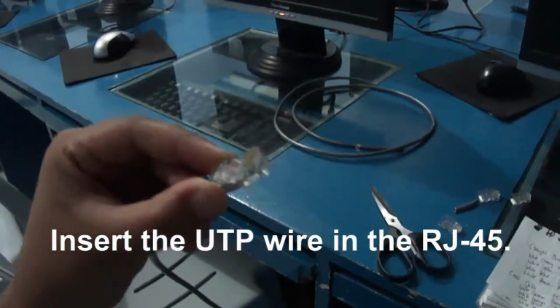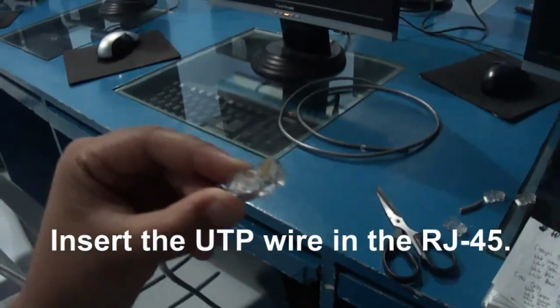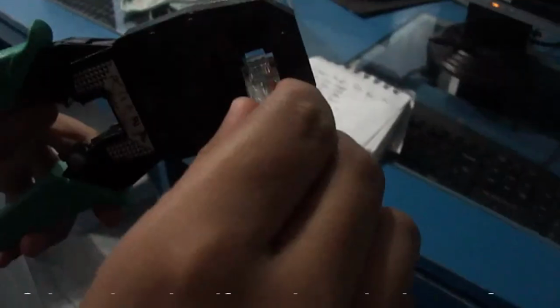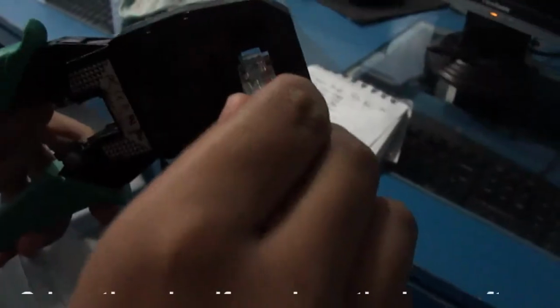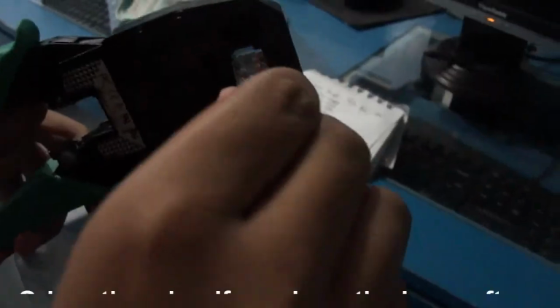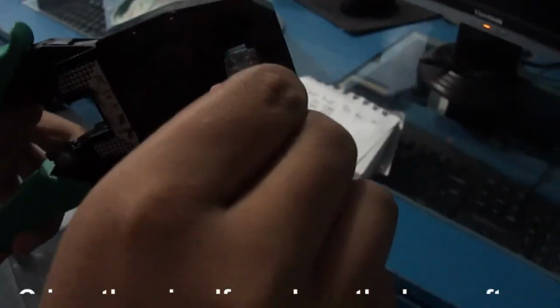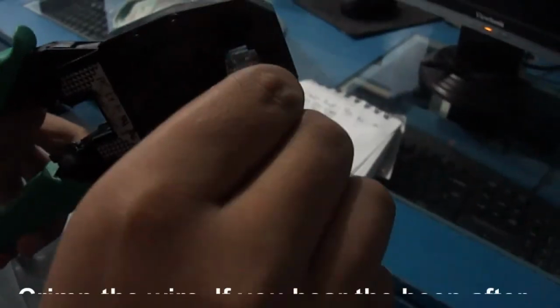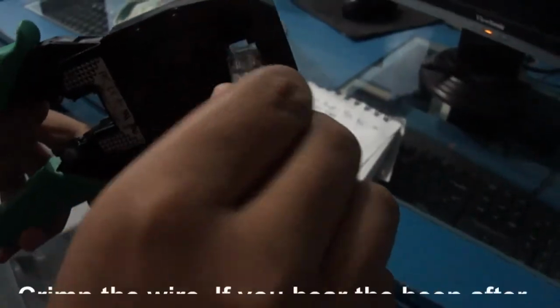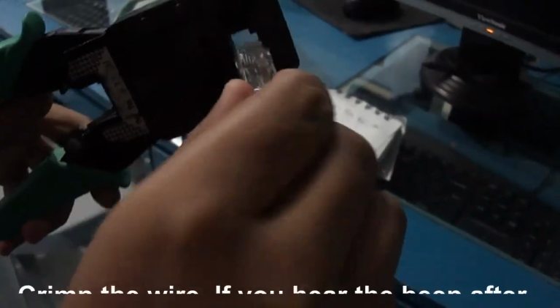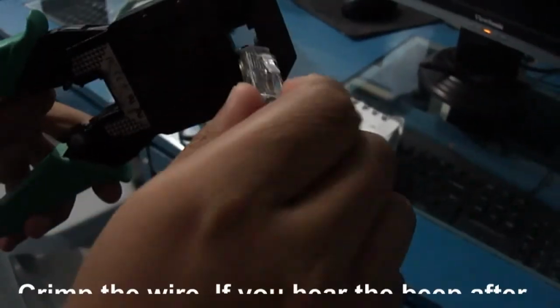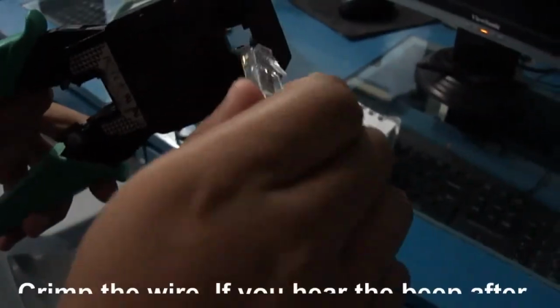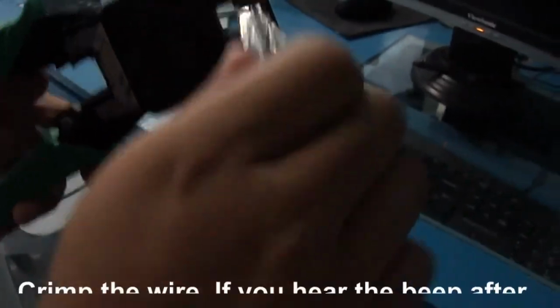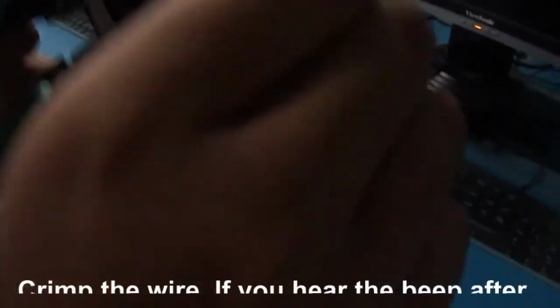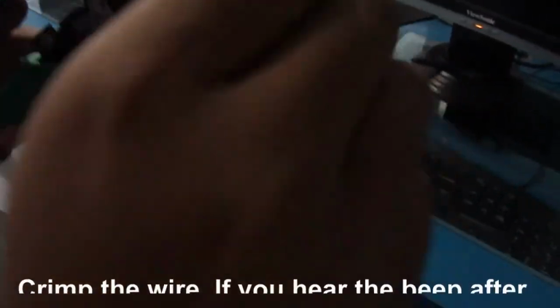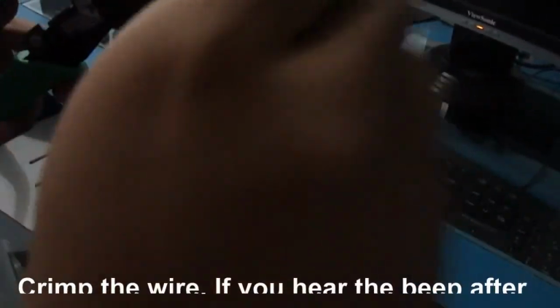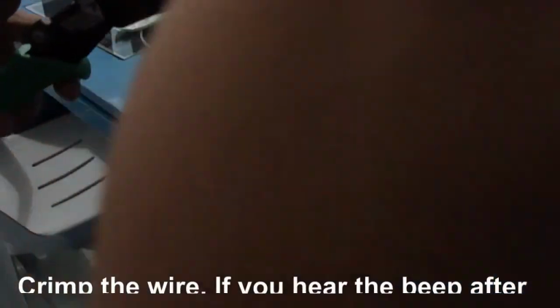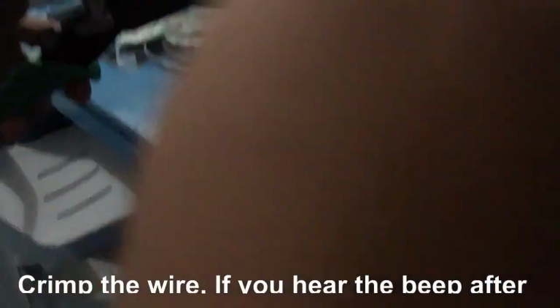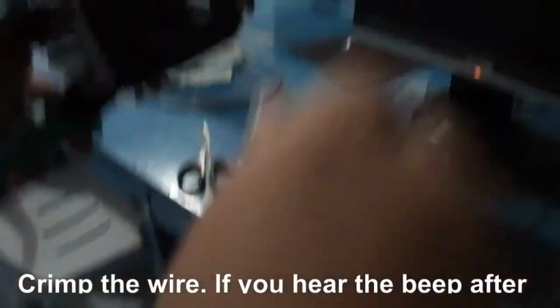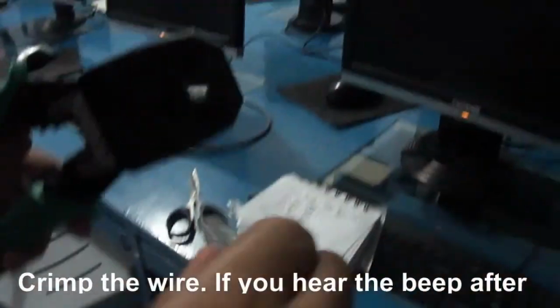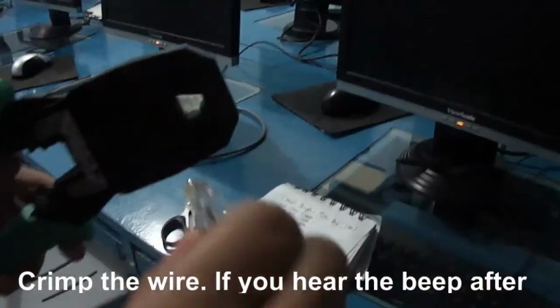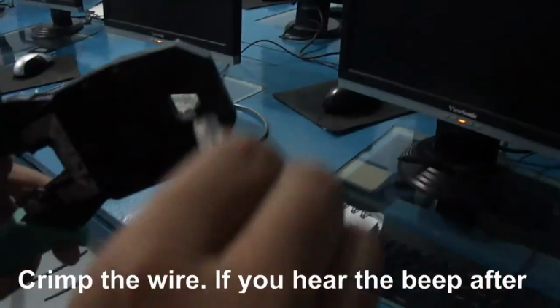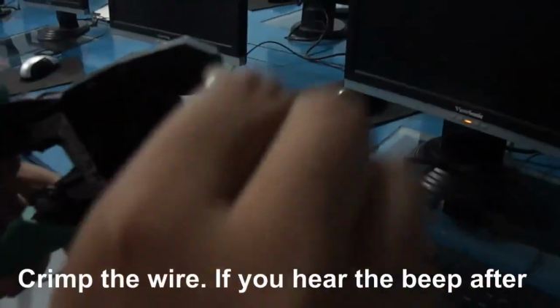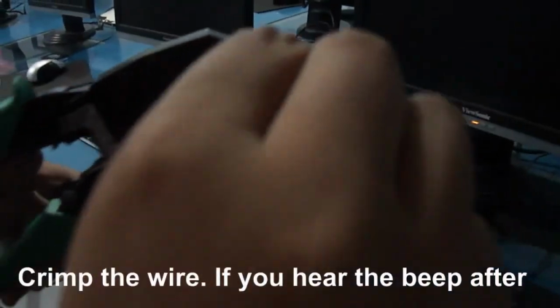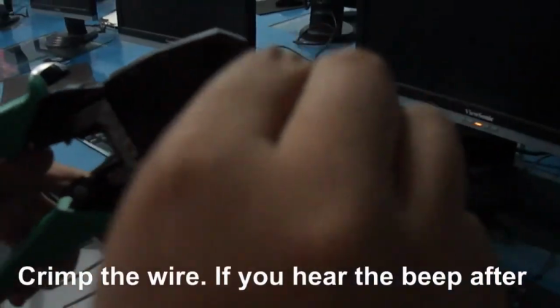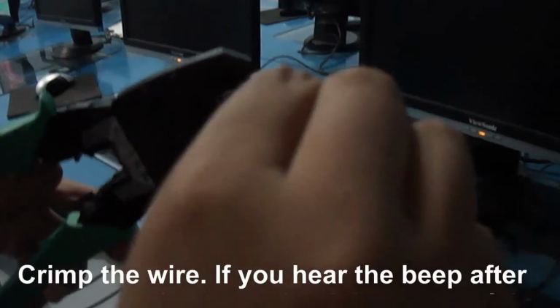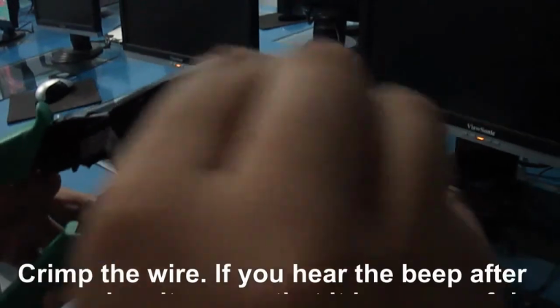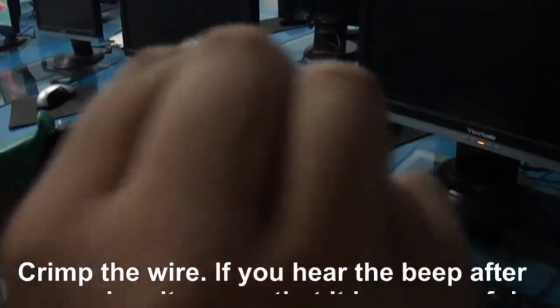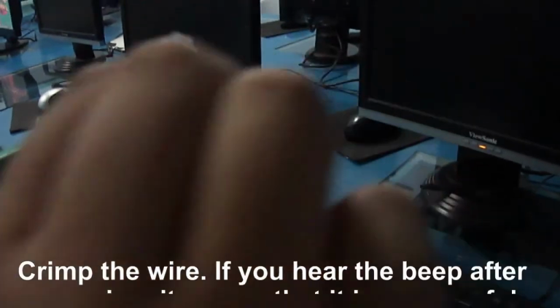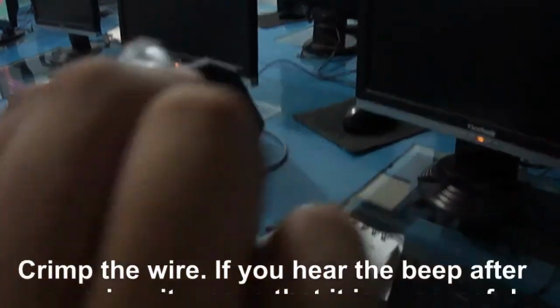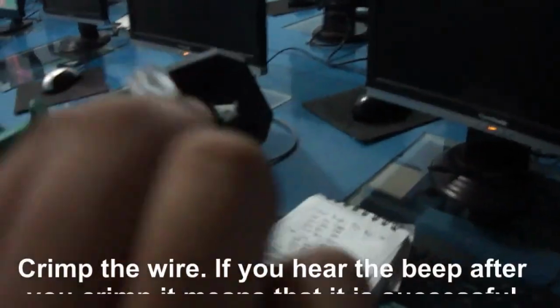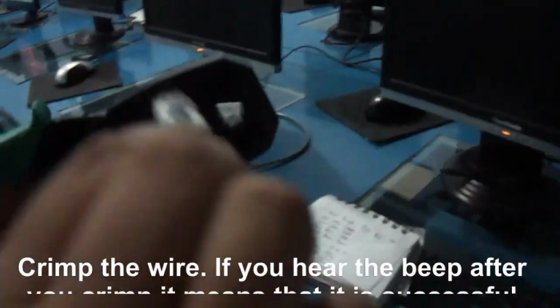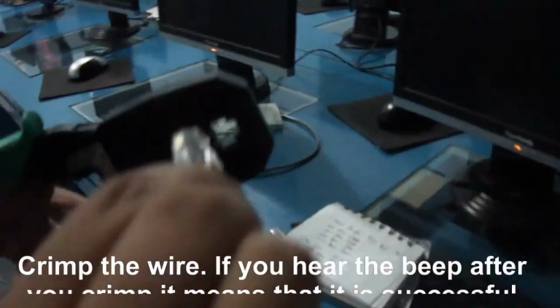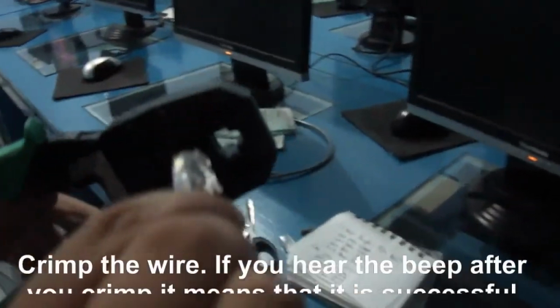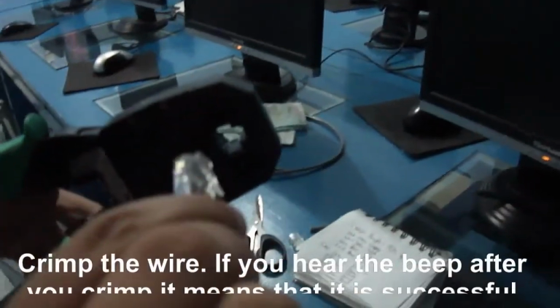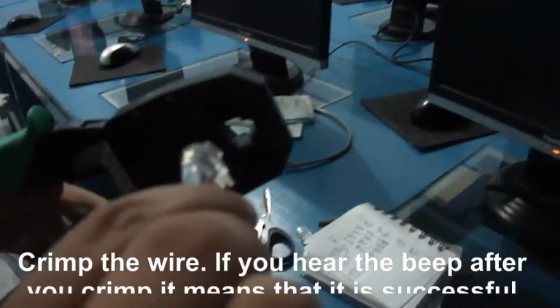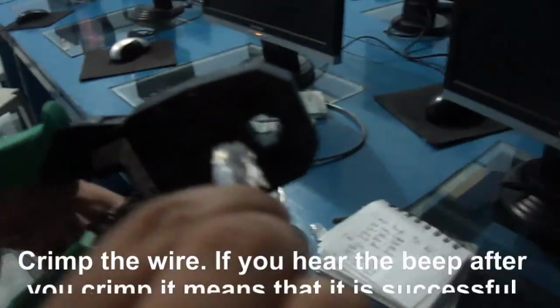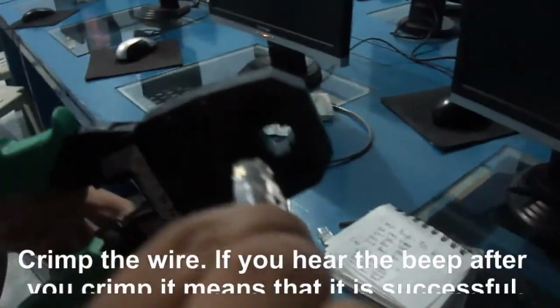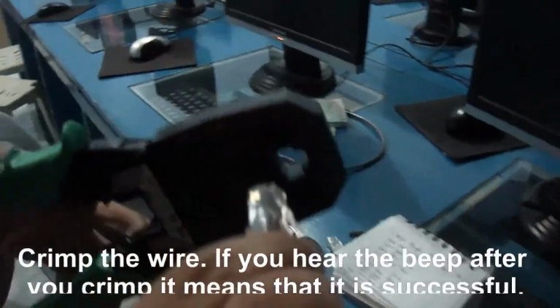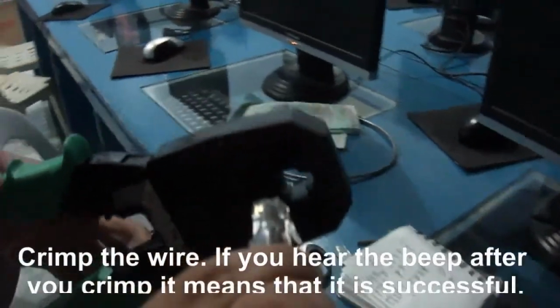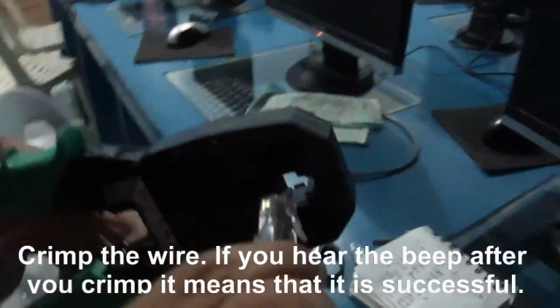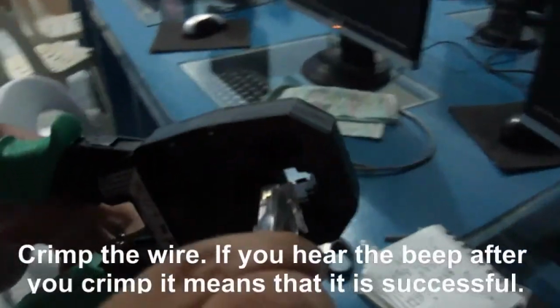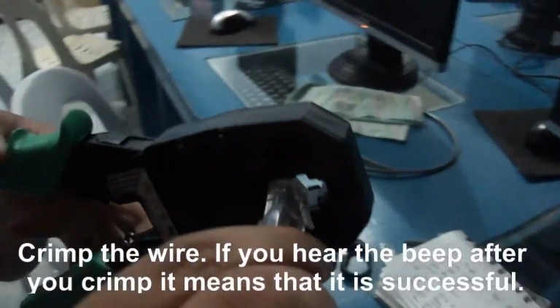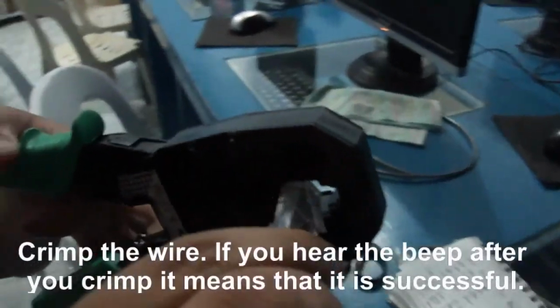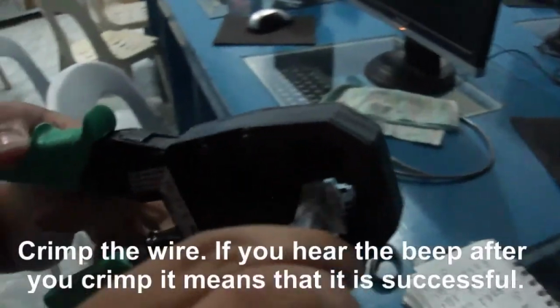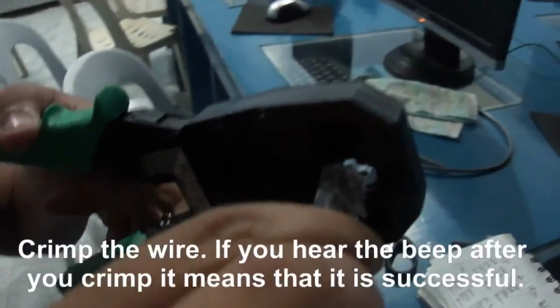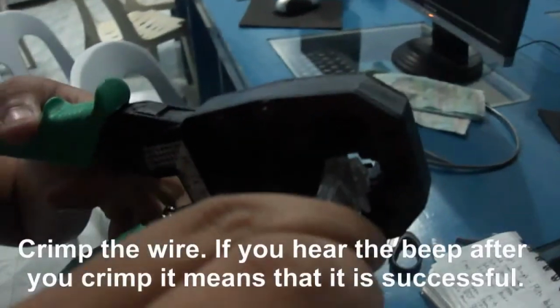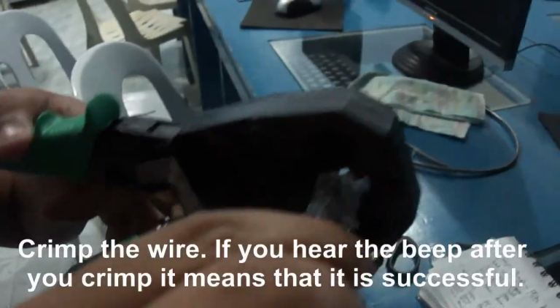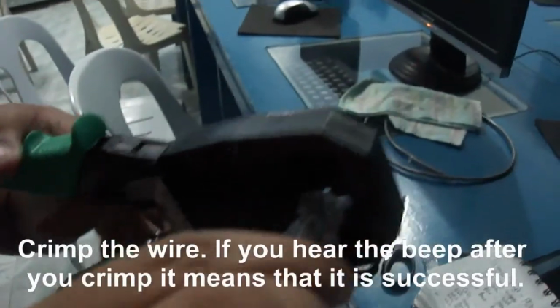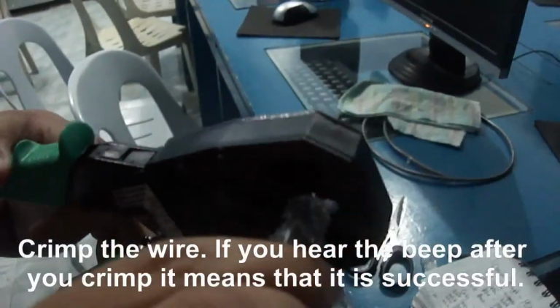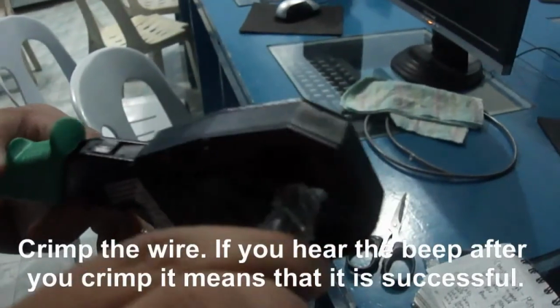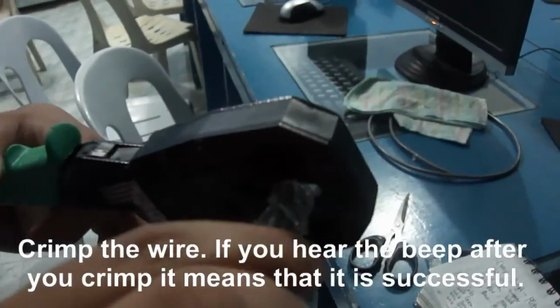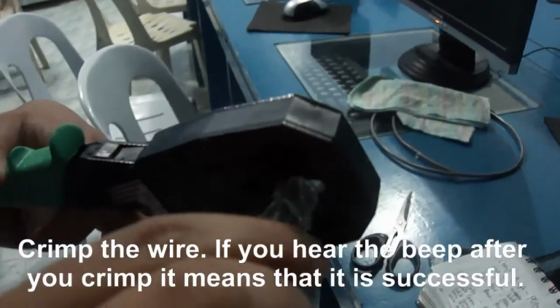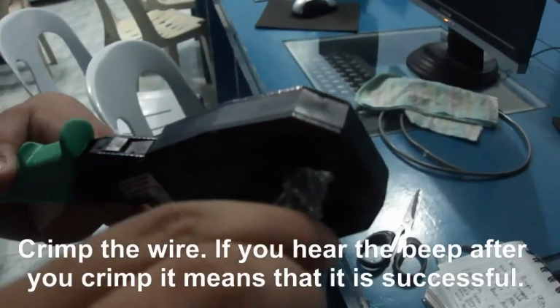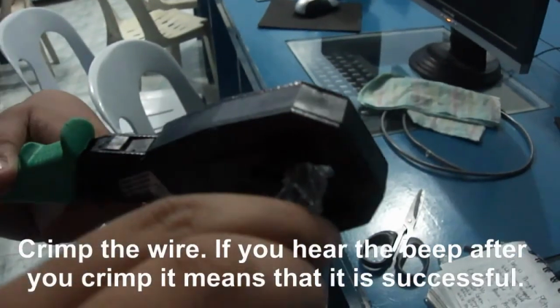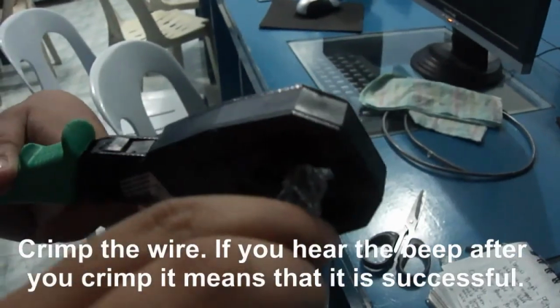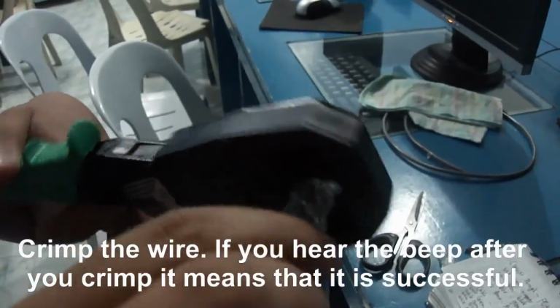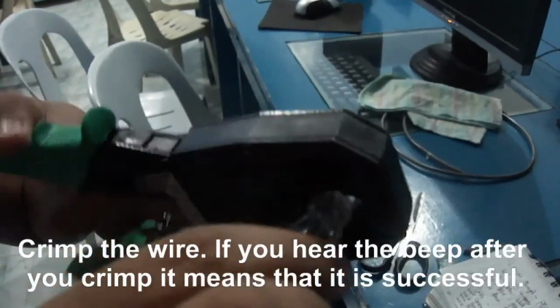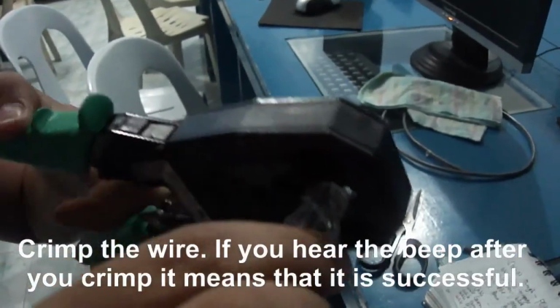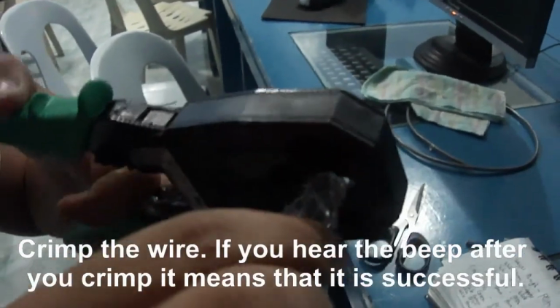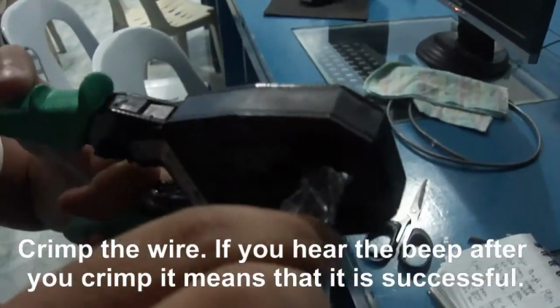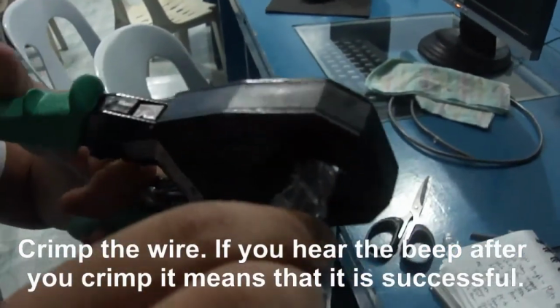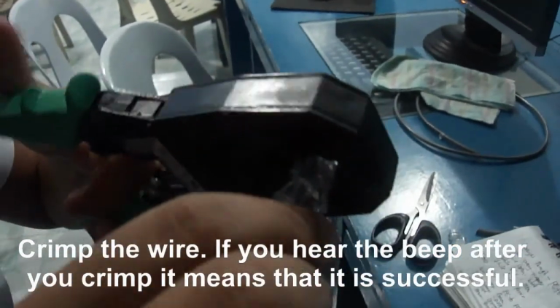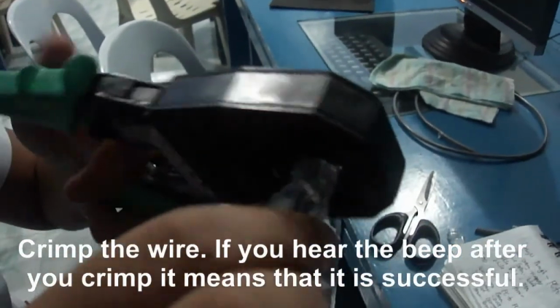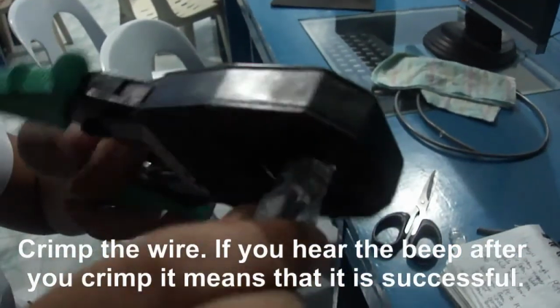Crimp the wires. If you hear the click after you crimp, it means that it is successful.